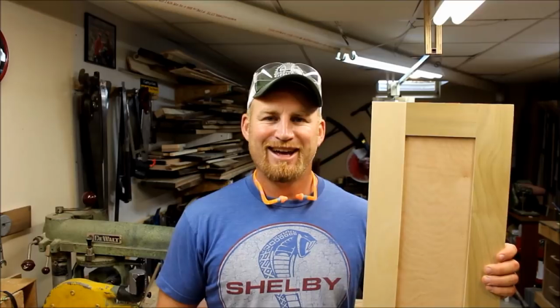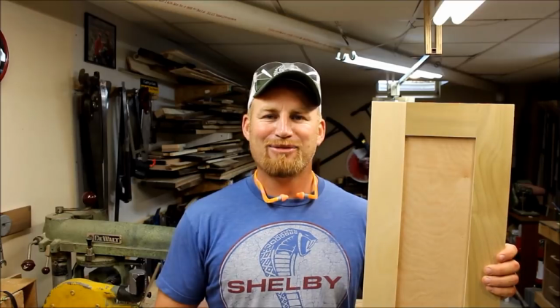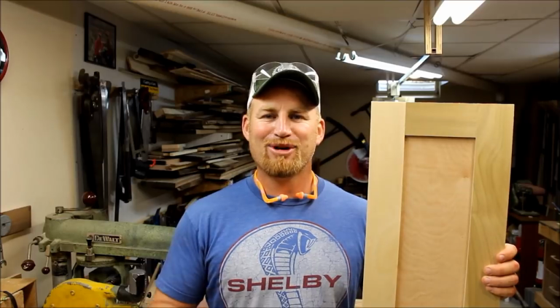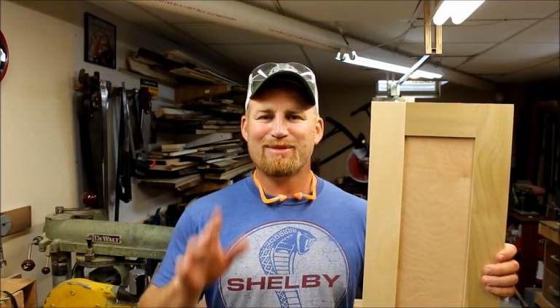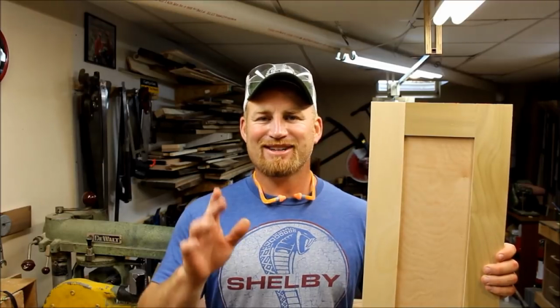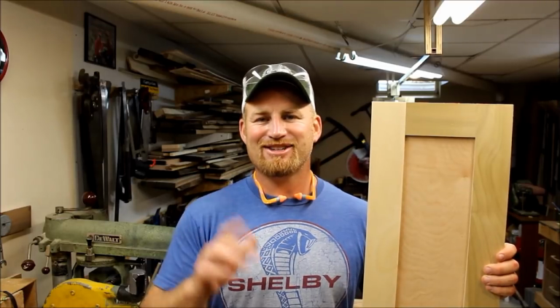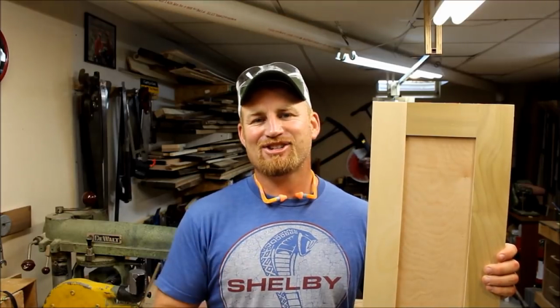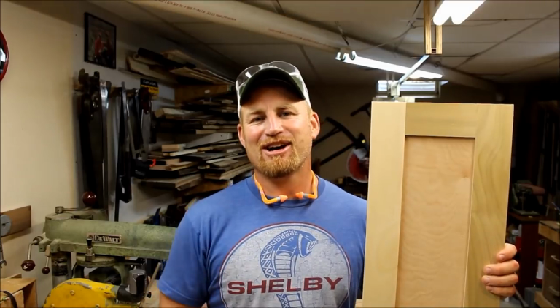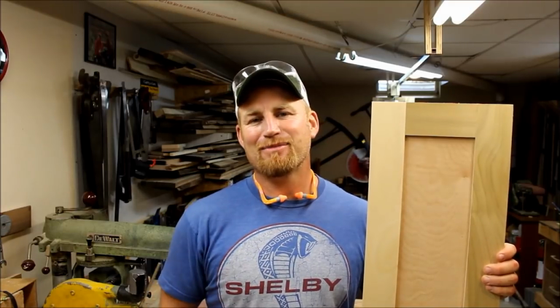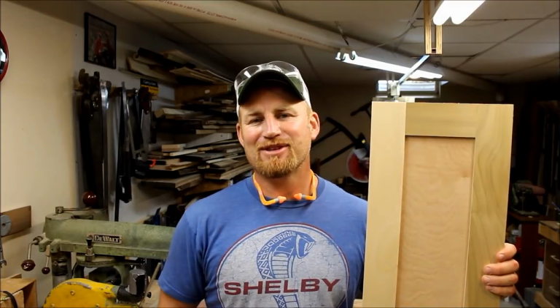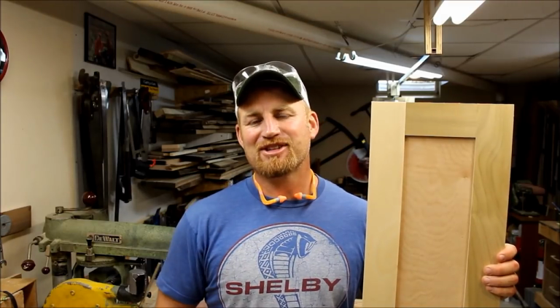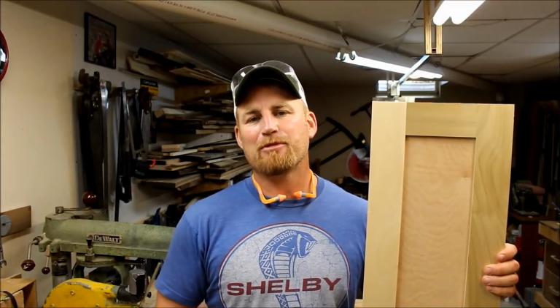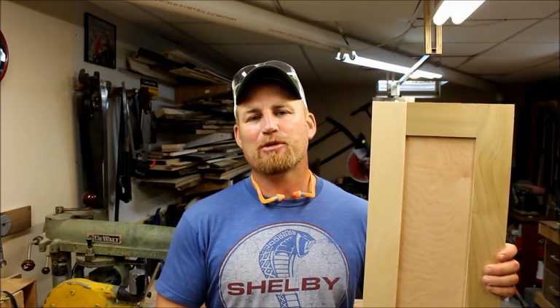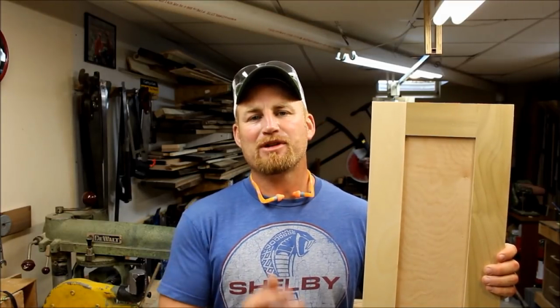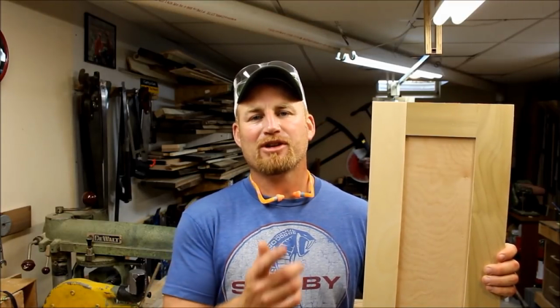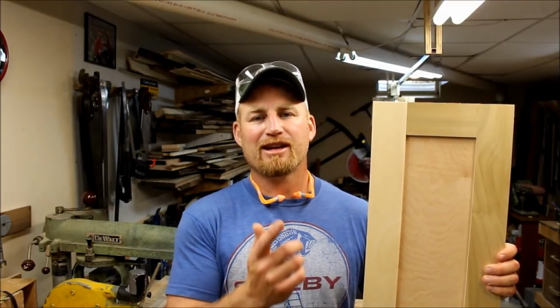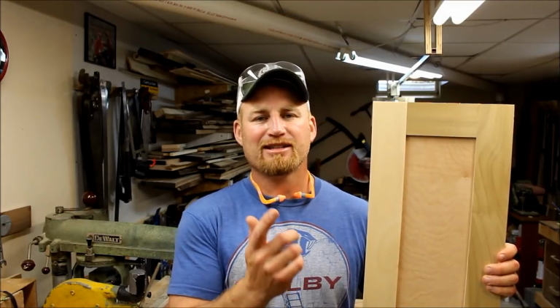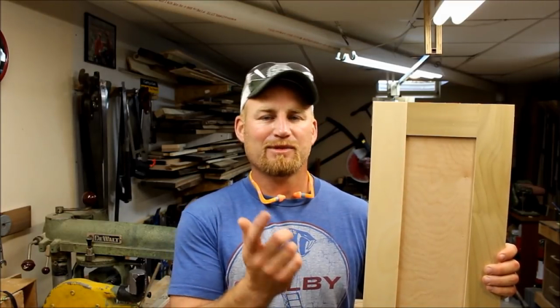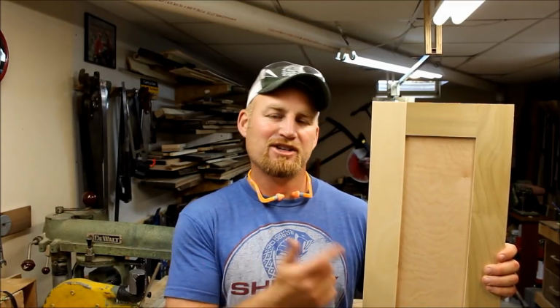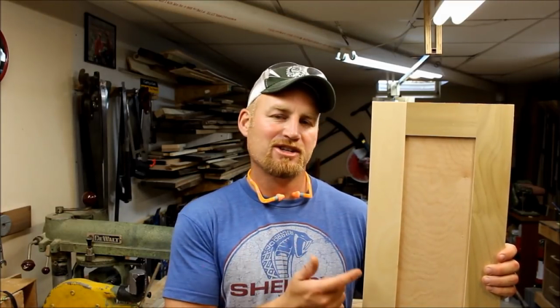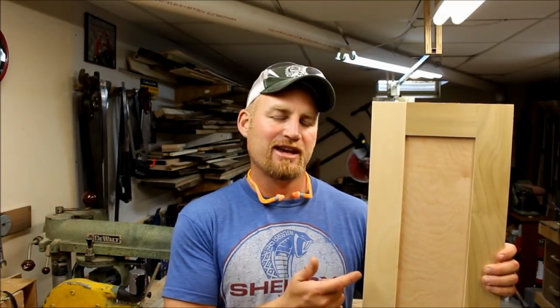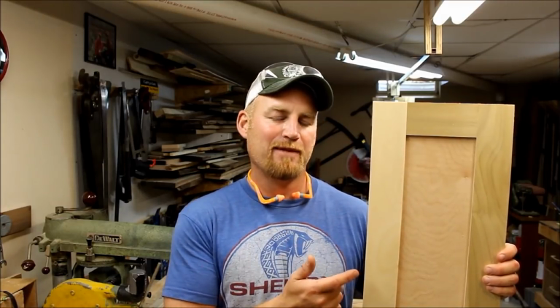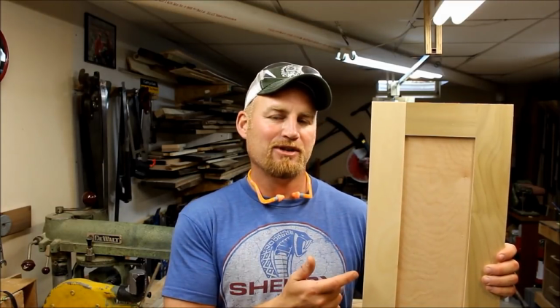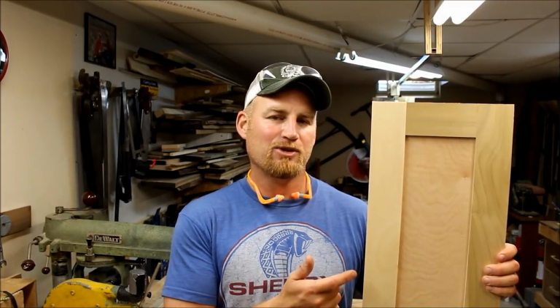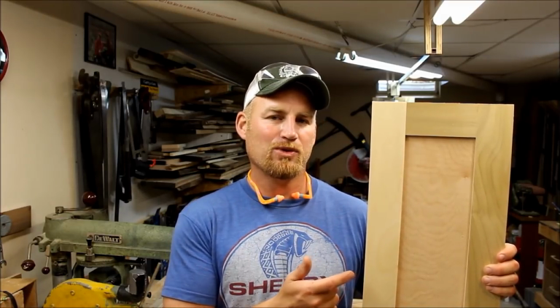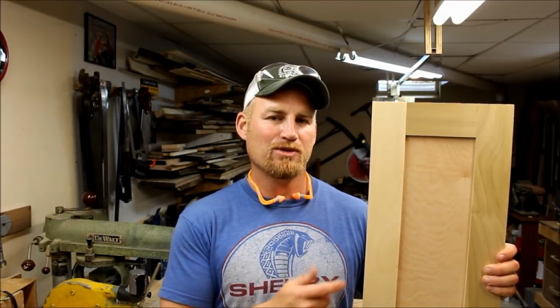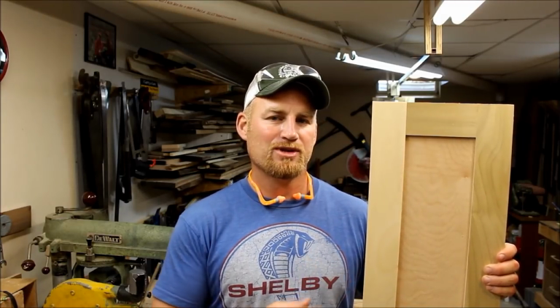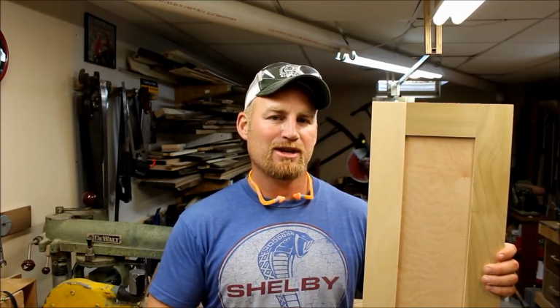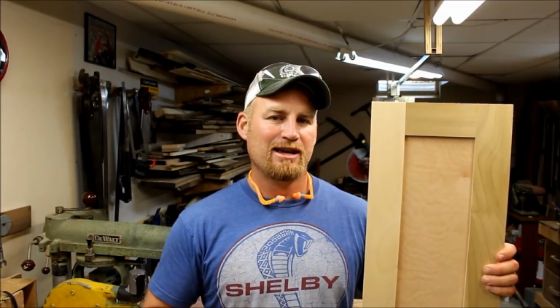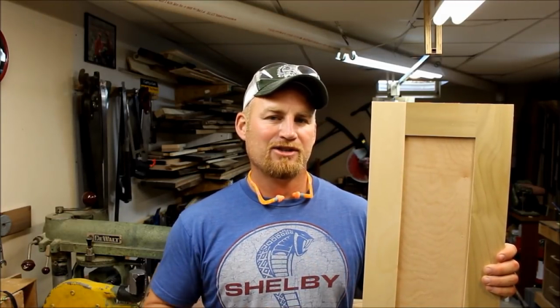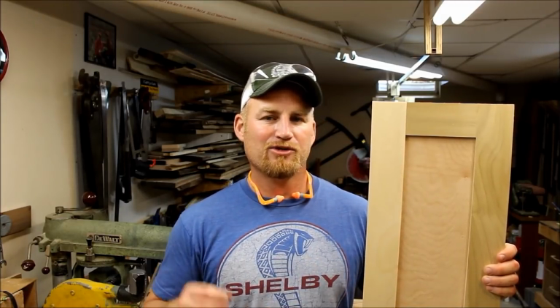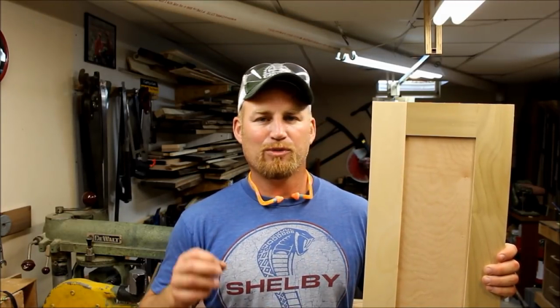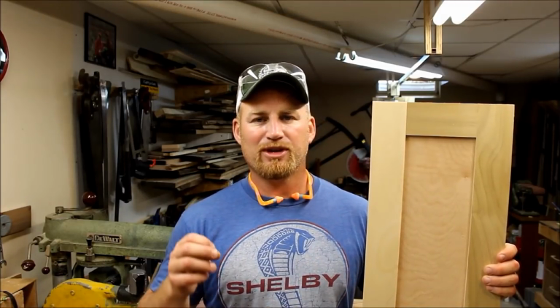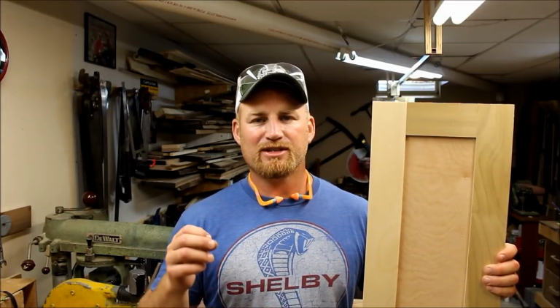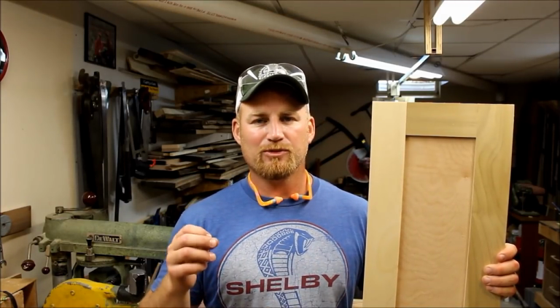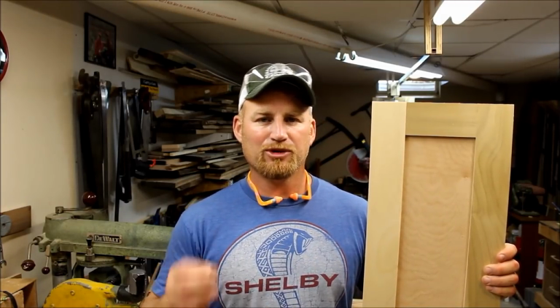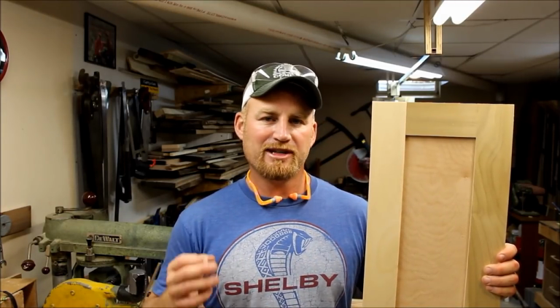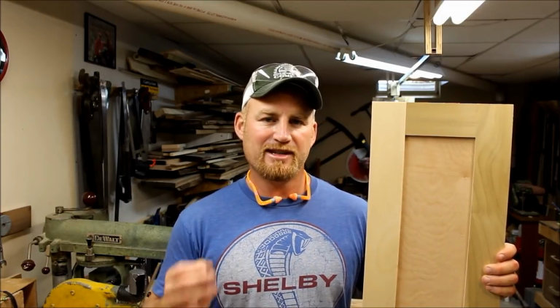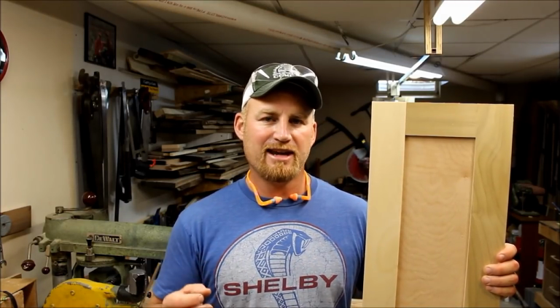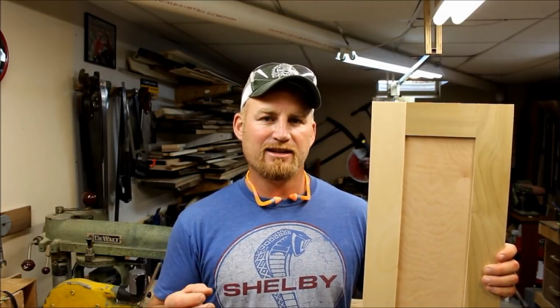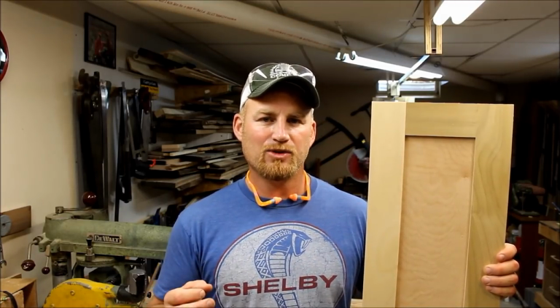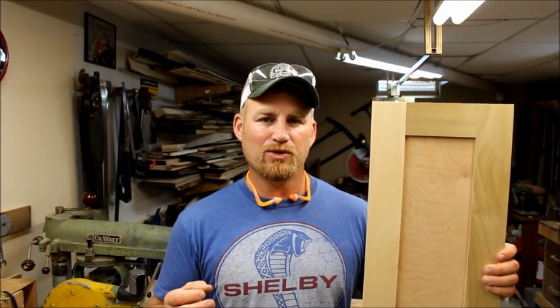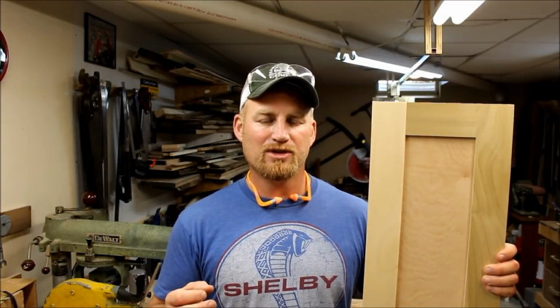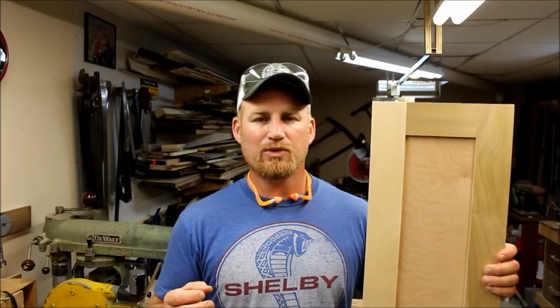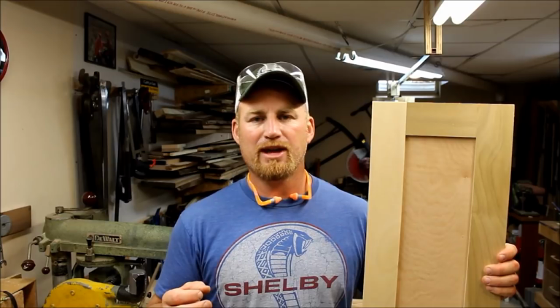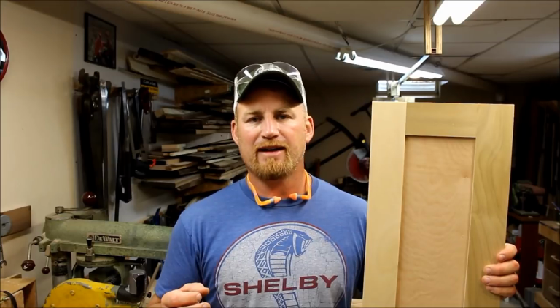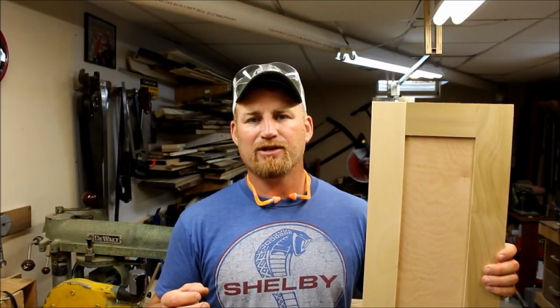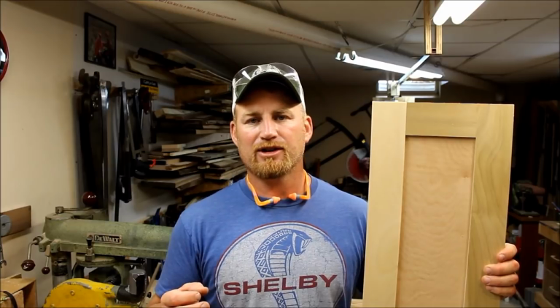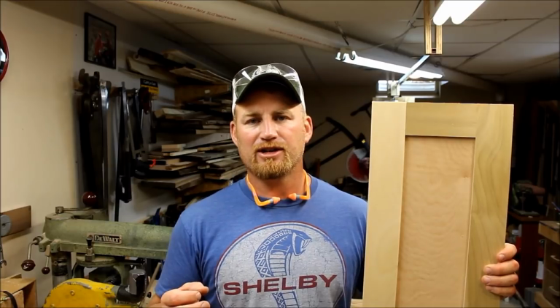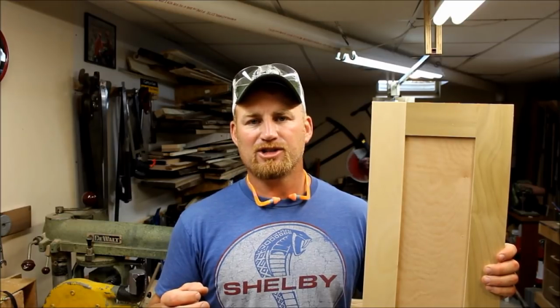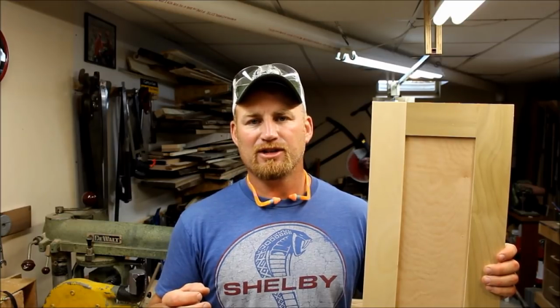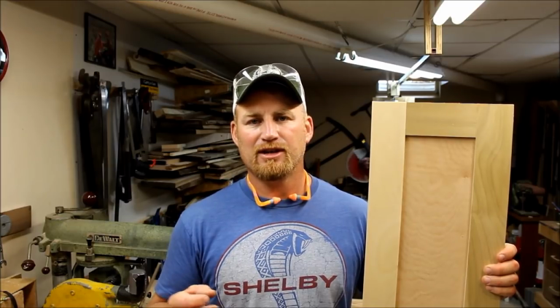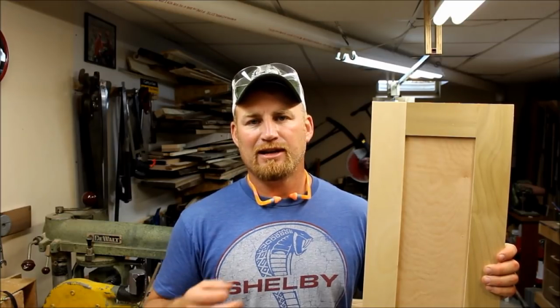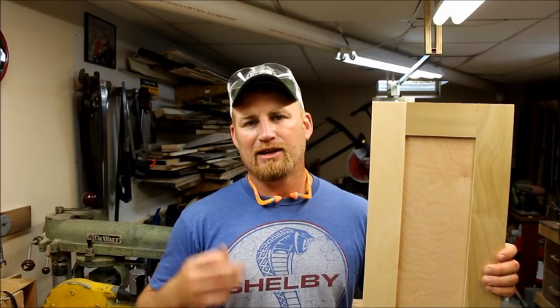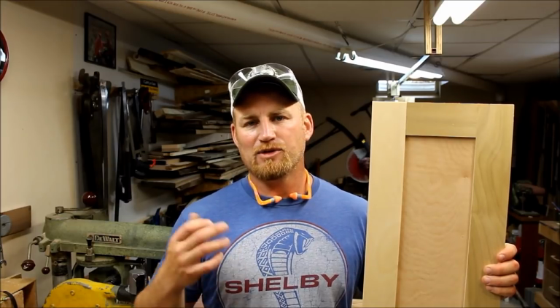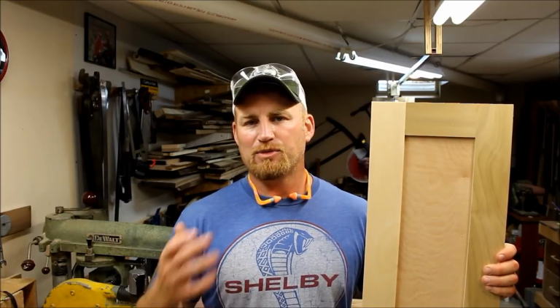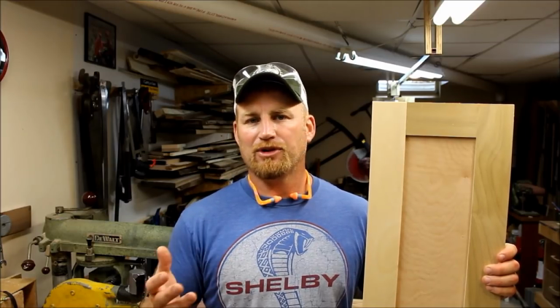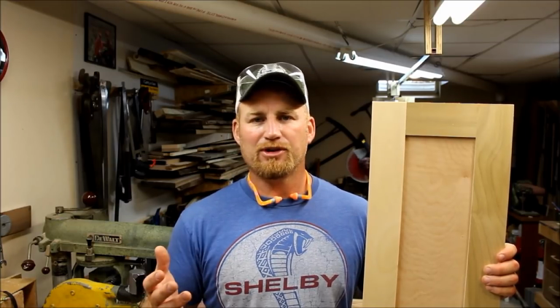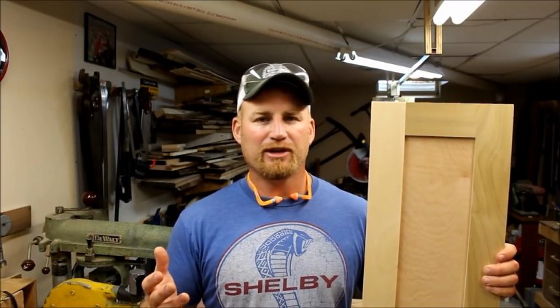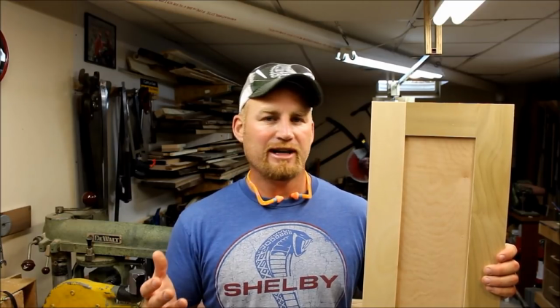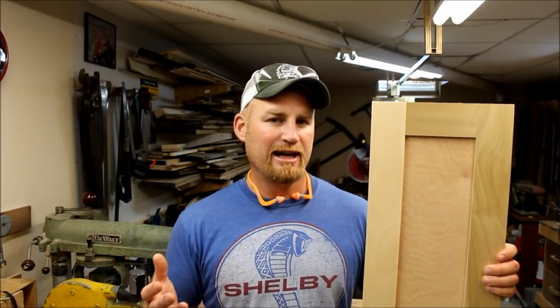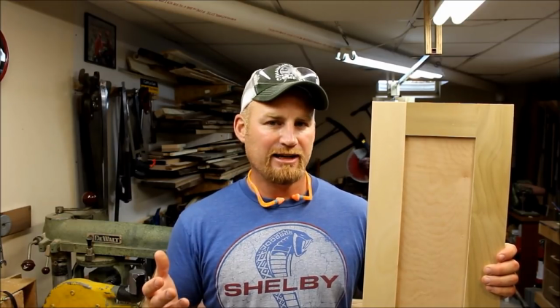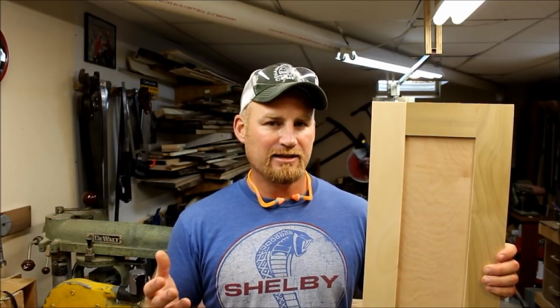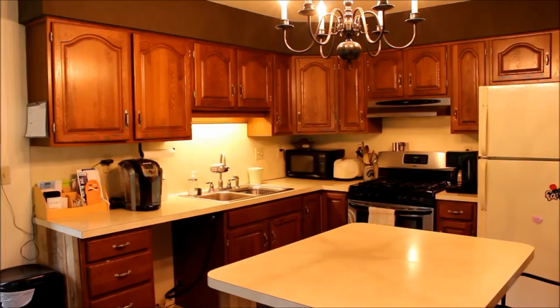Hey, welcome back to the shop. This time I'm going to be looking at some kitchen cabinet doors to replace some really dated doors that we have in our kitchen that was built in the late 80s.